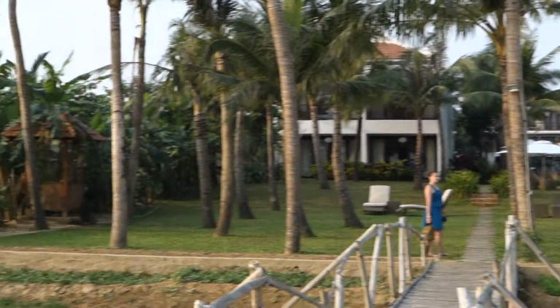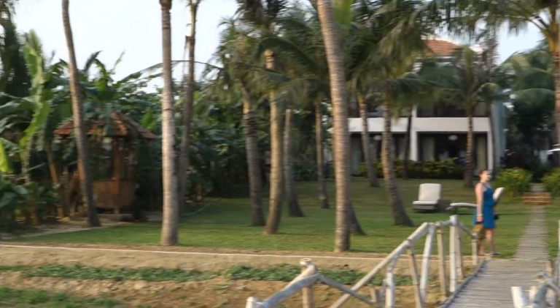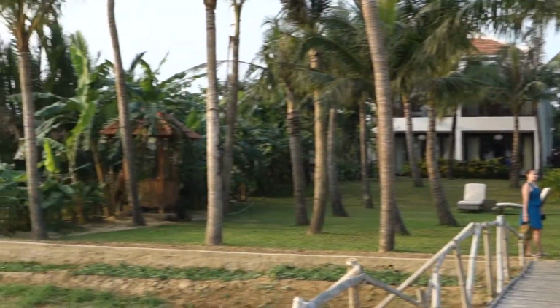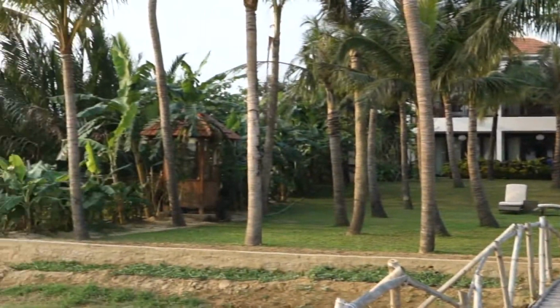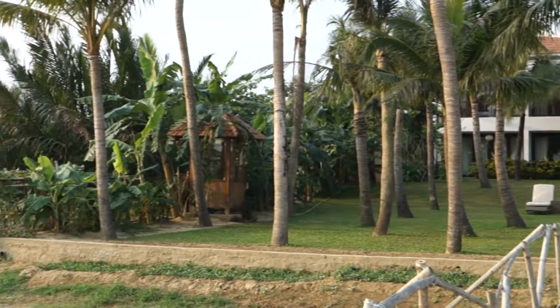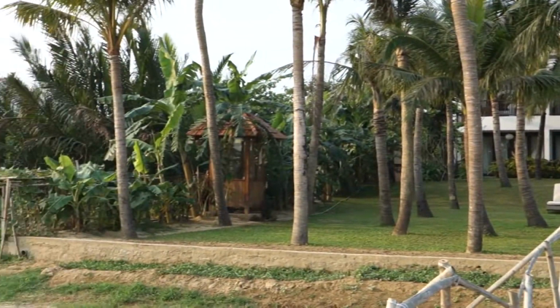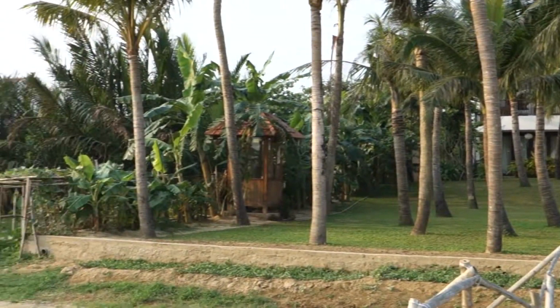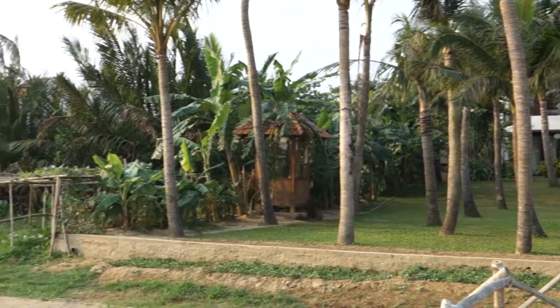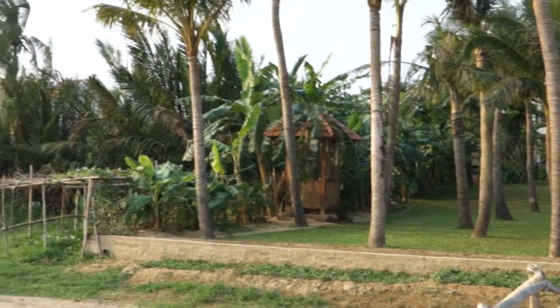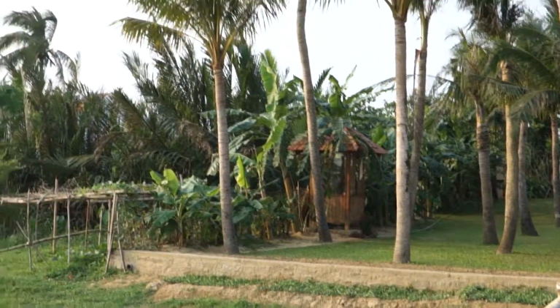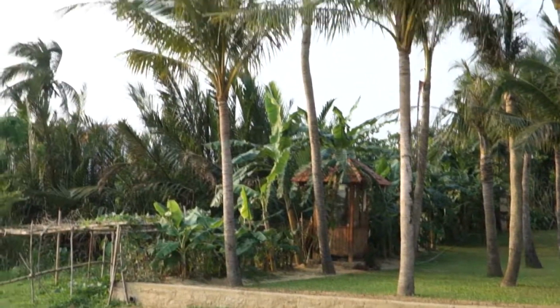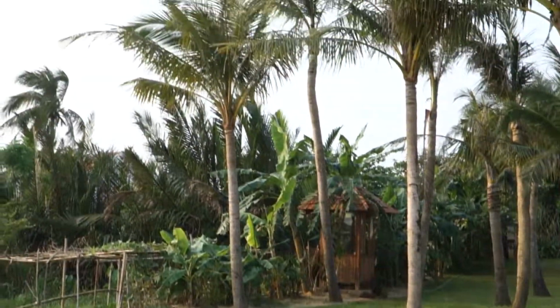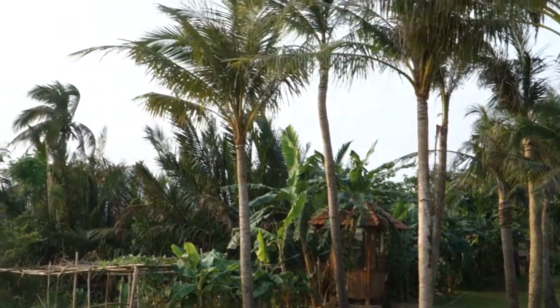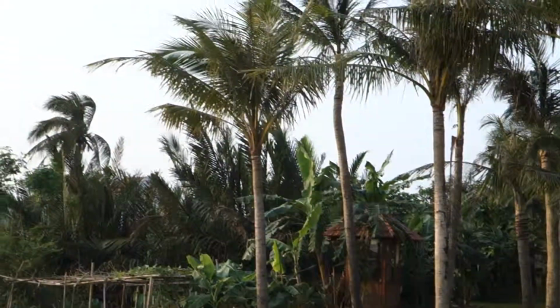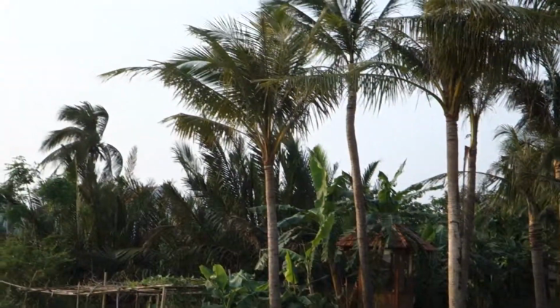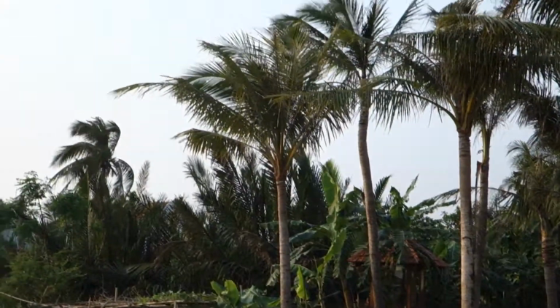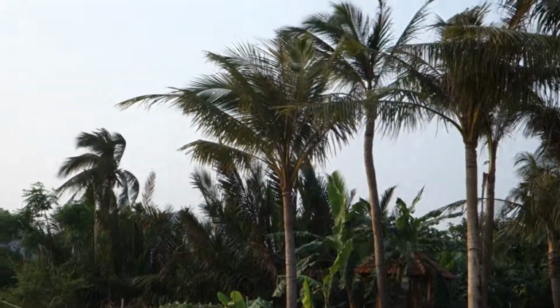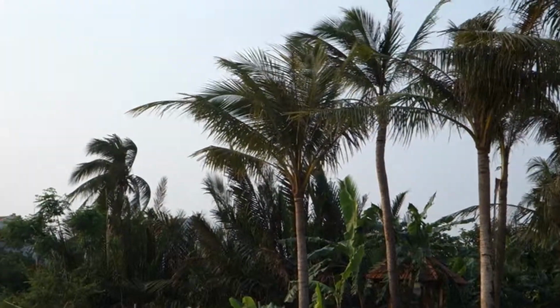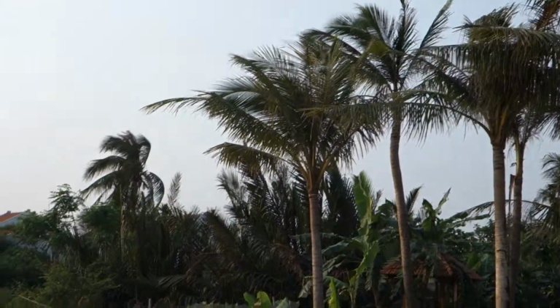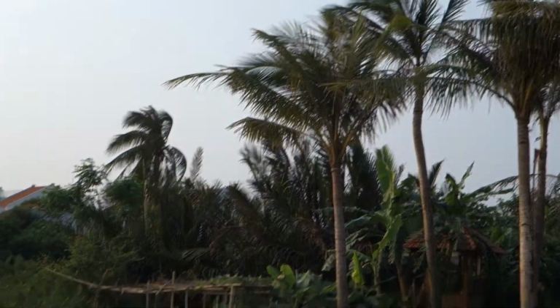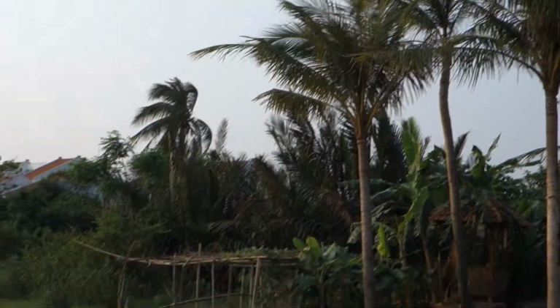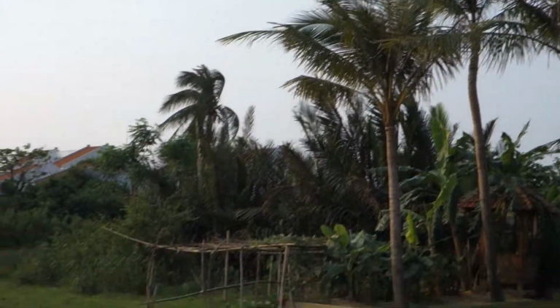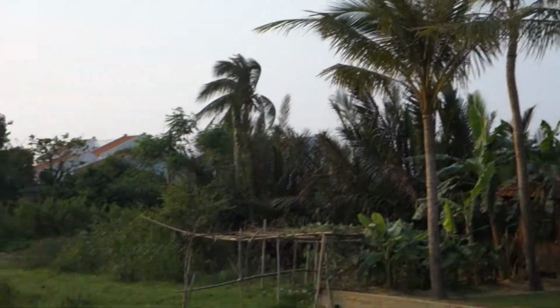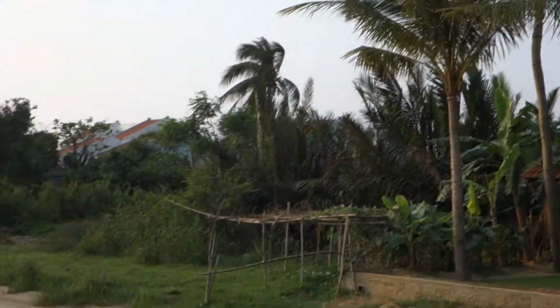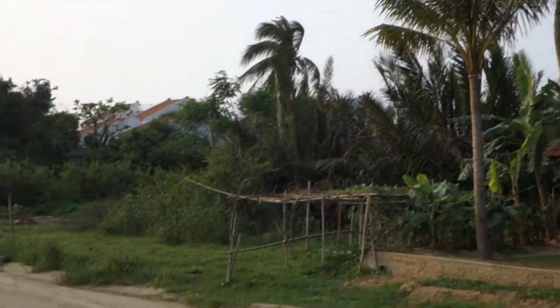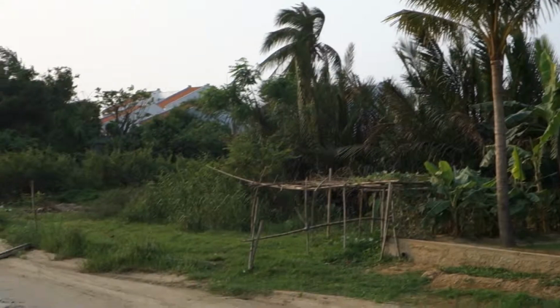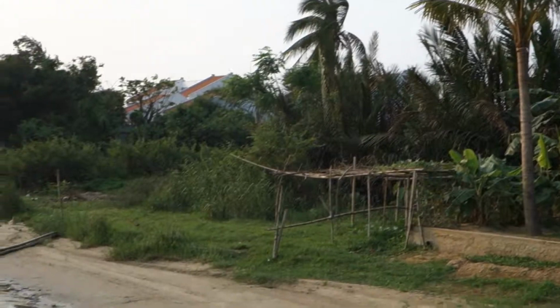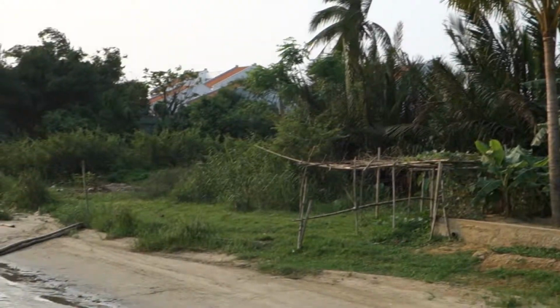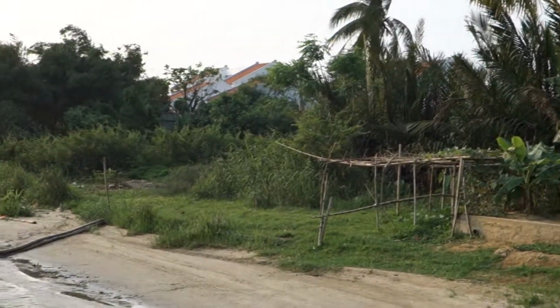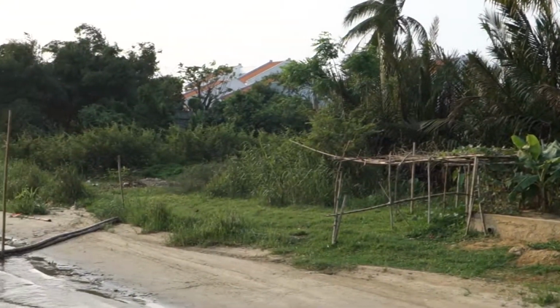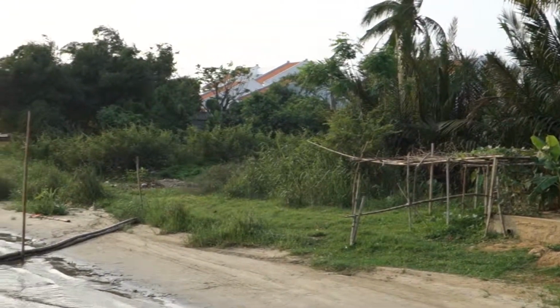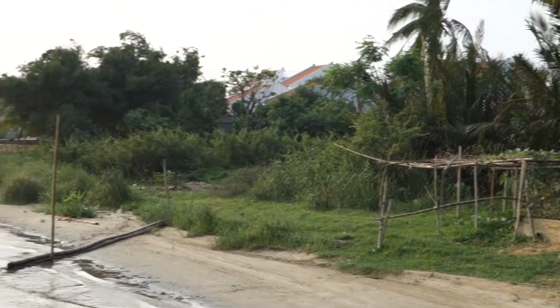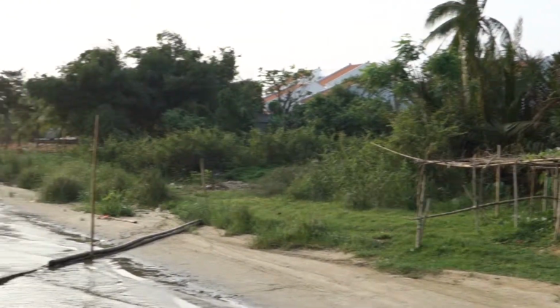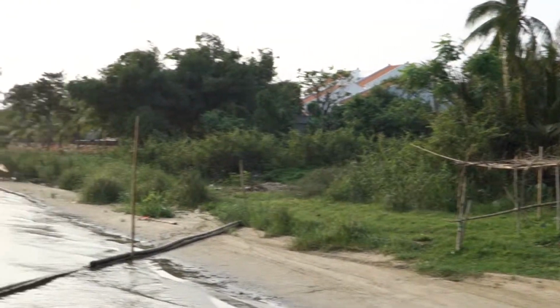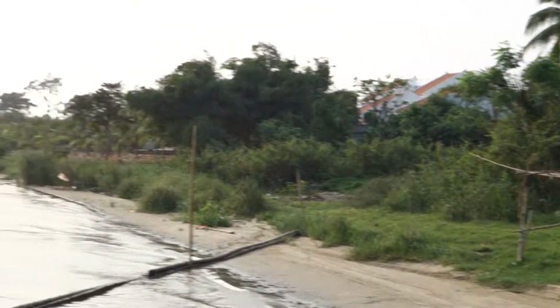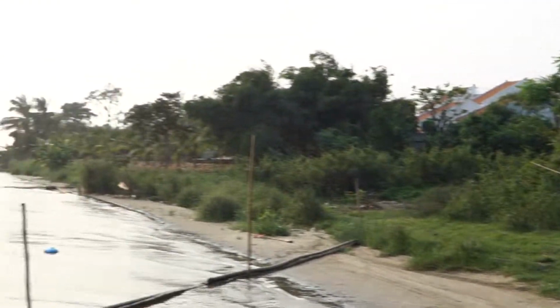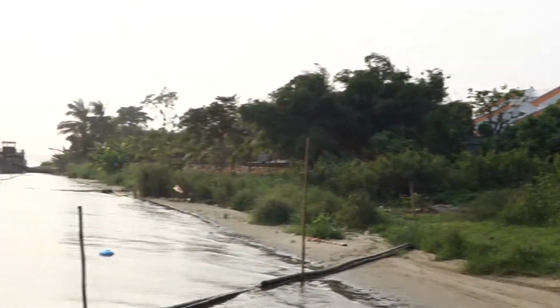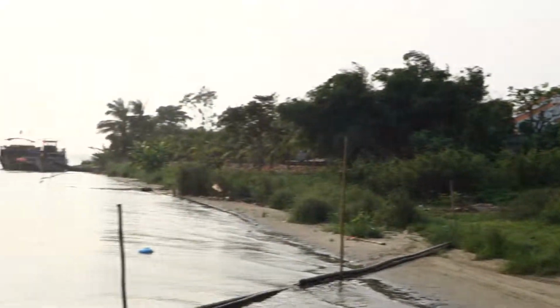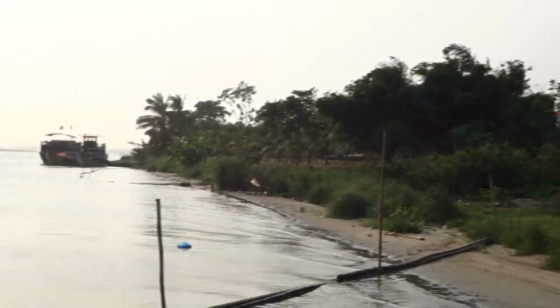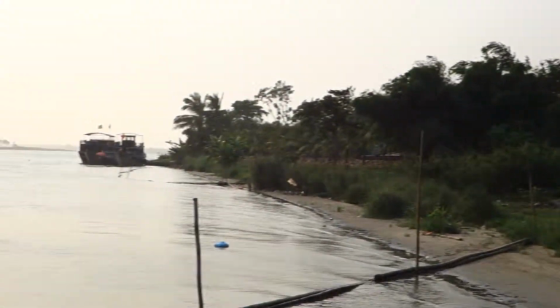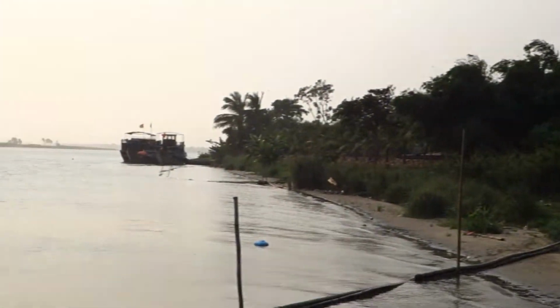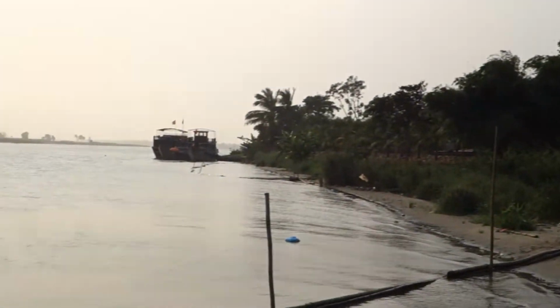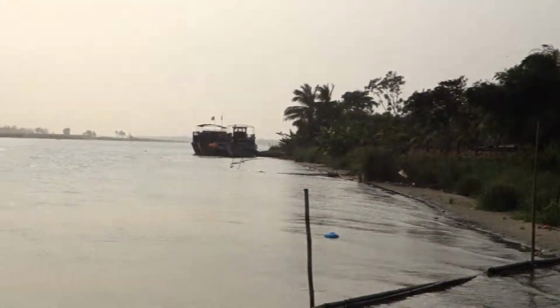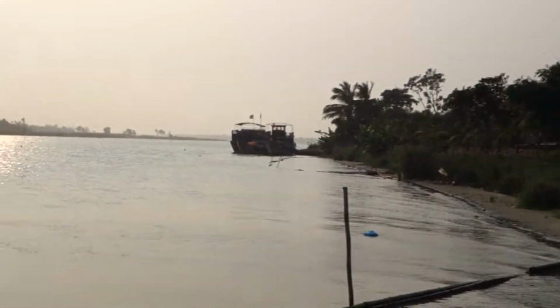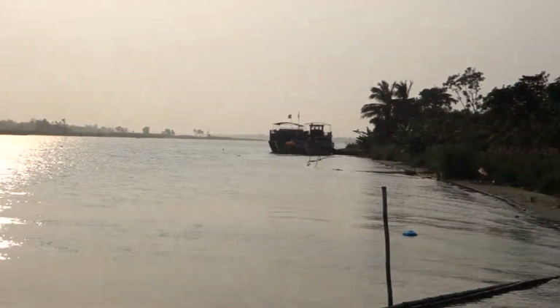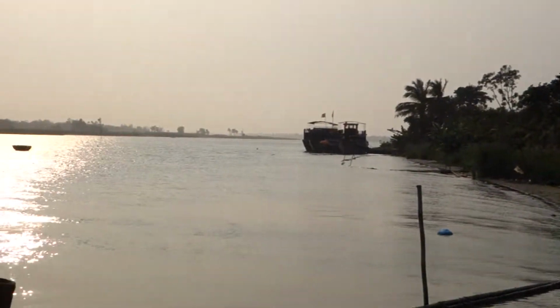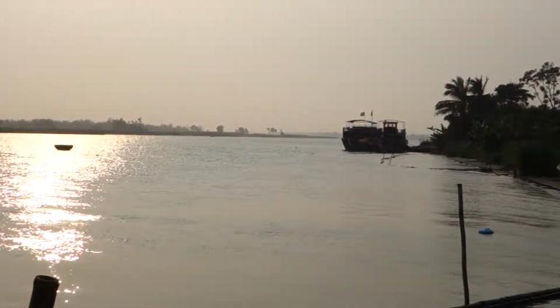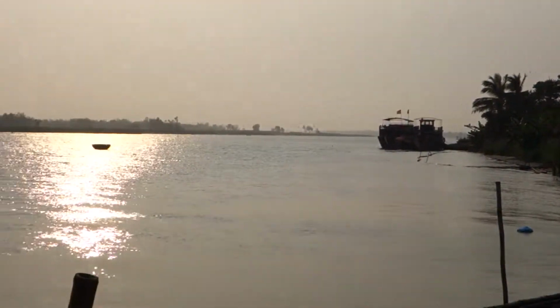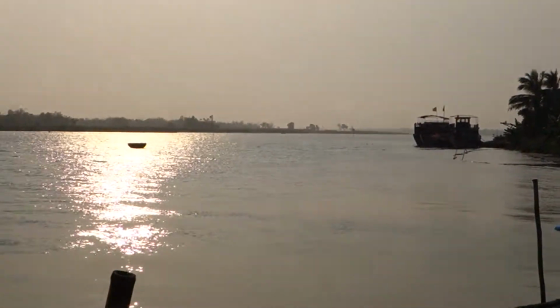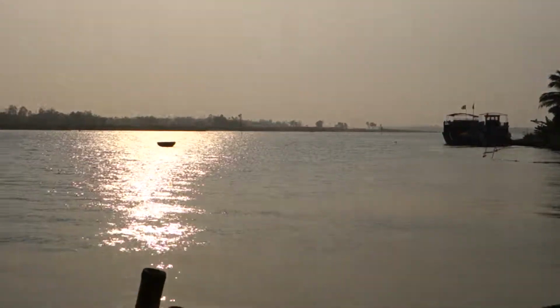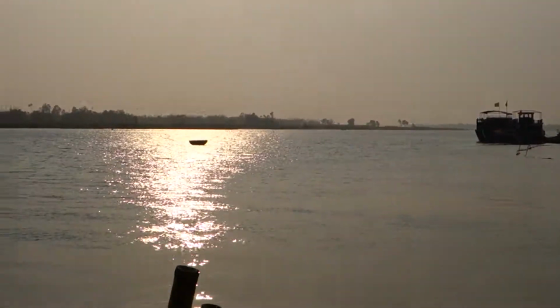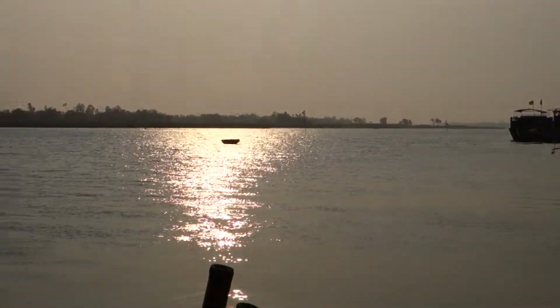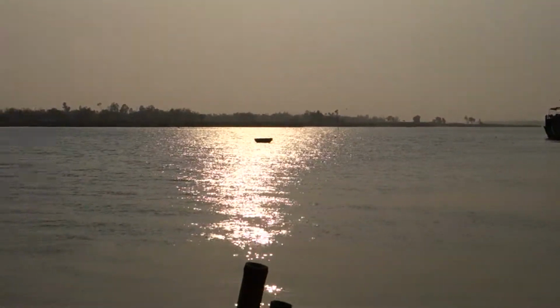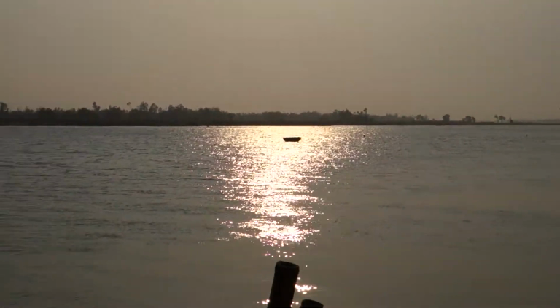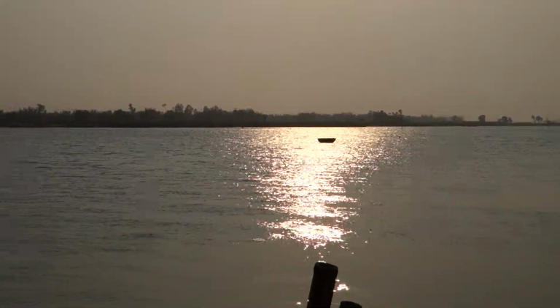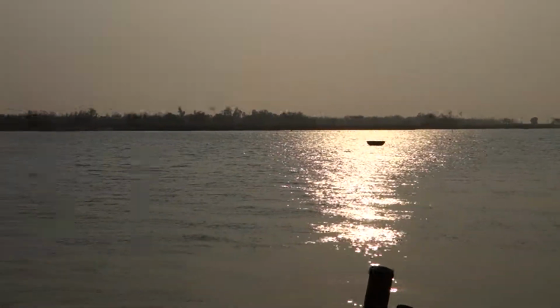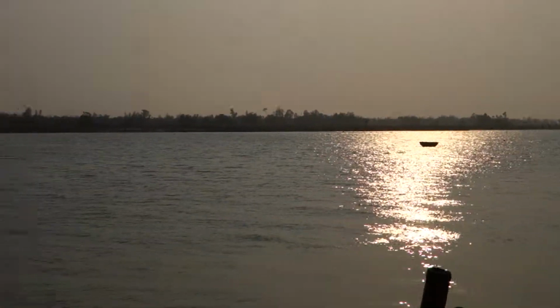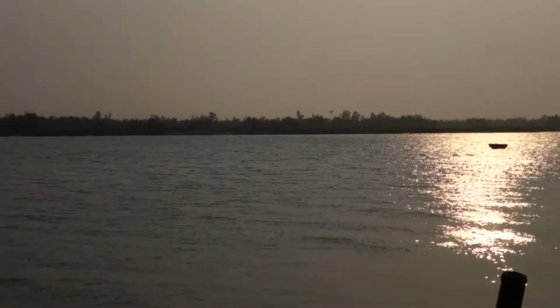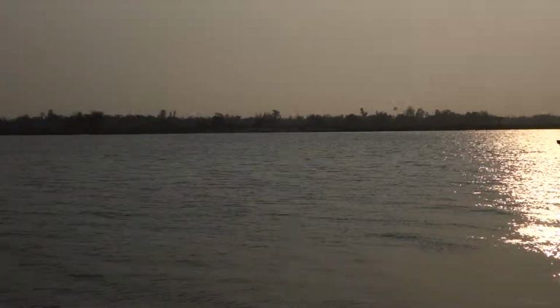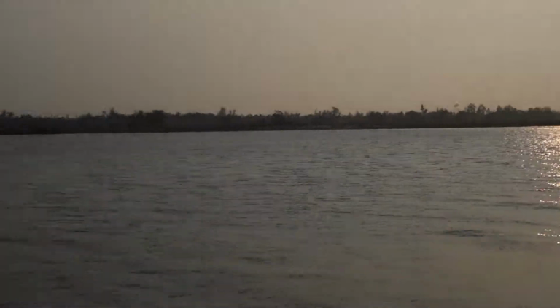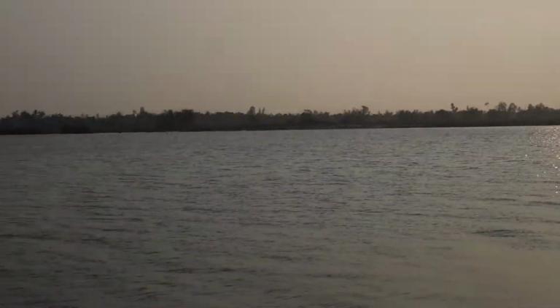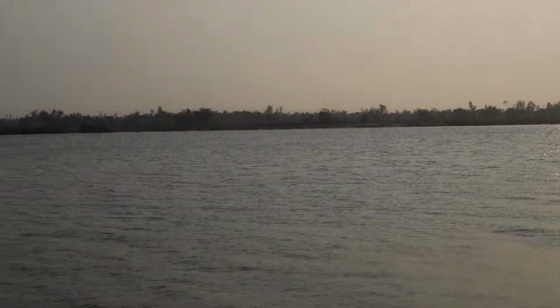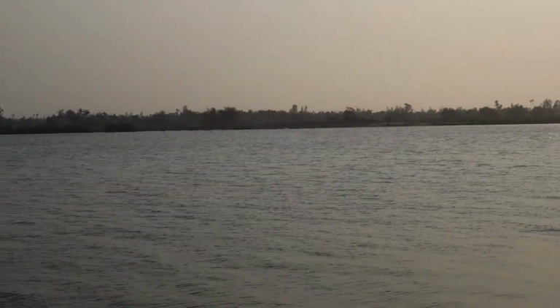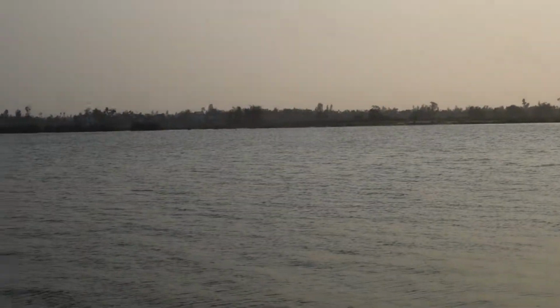And then back around this way, all the nice palm trees, beach, little area. And here's the river.